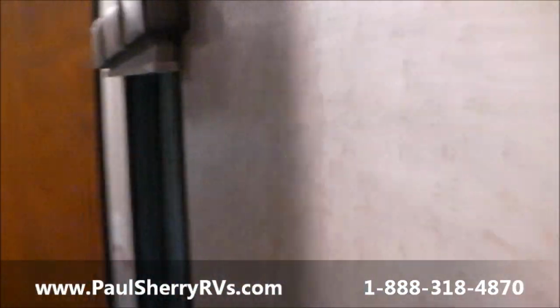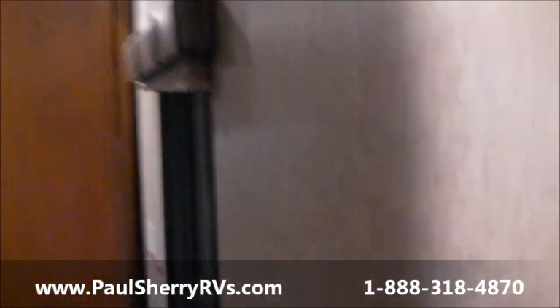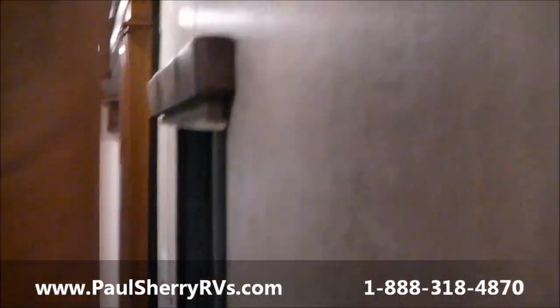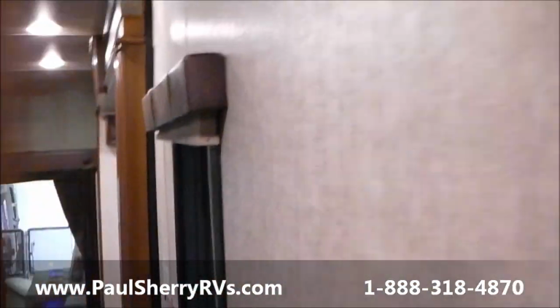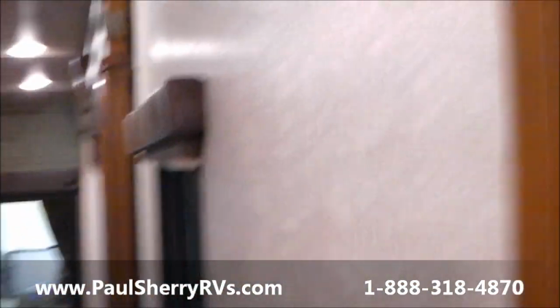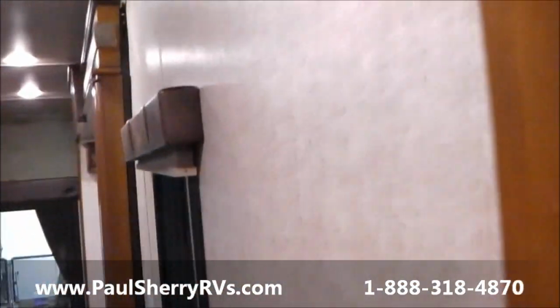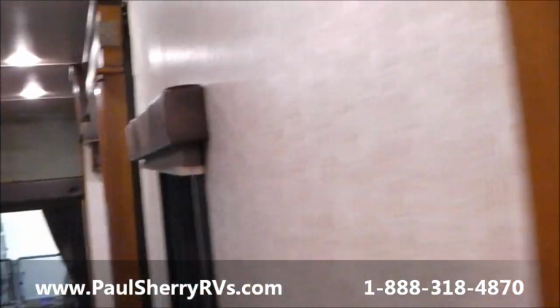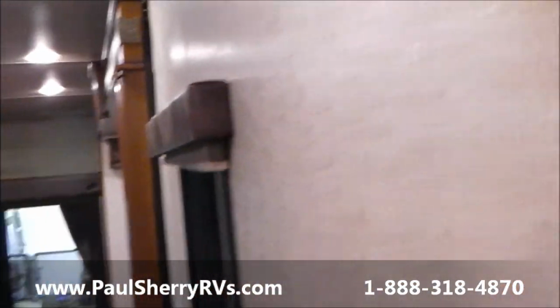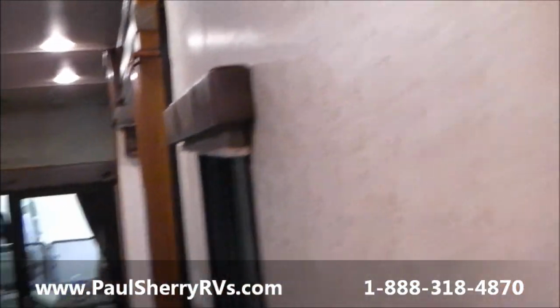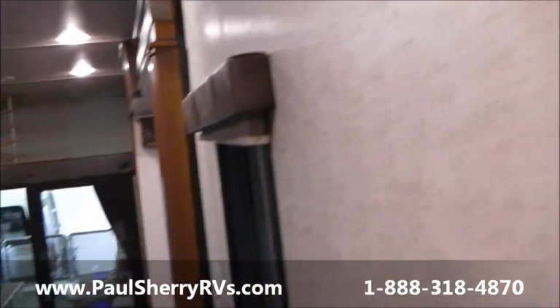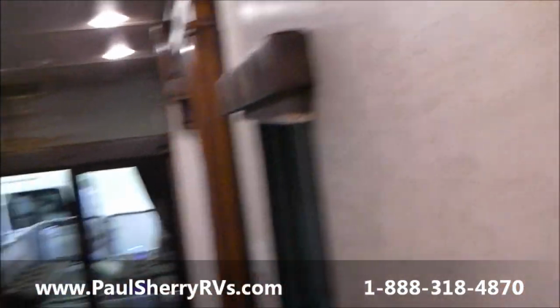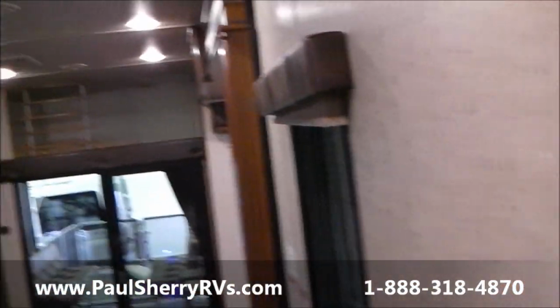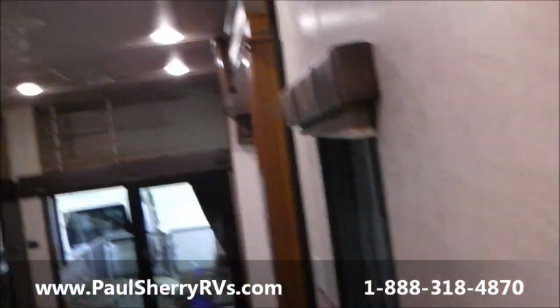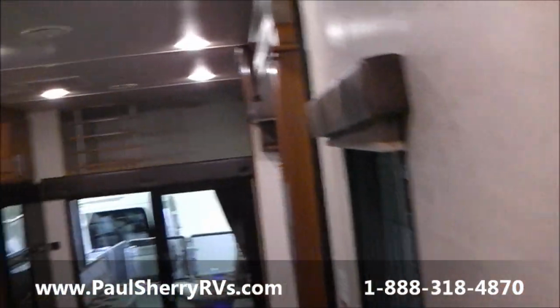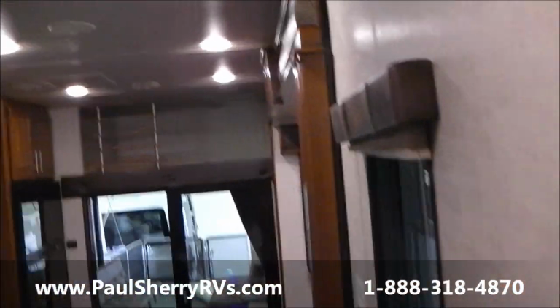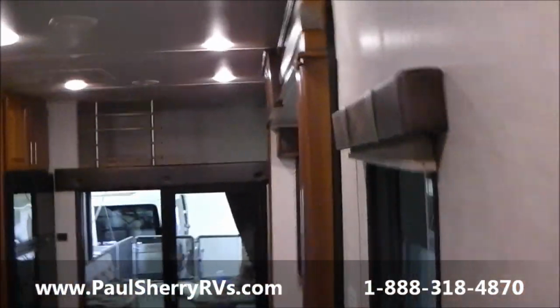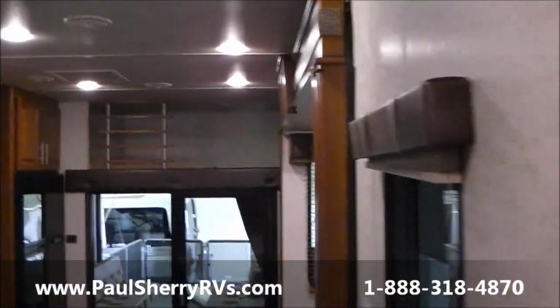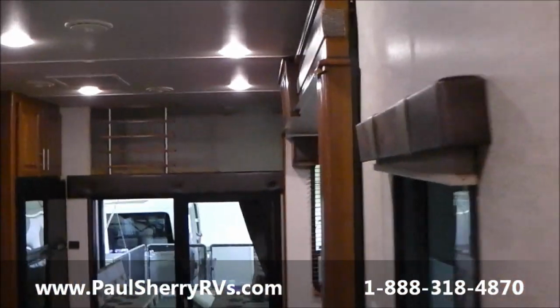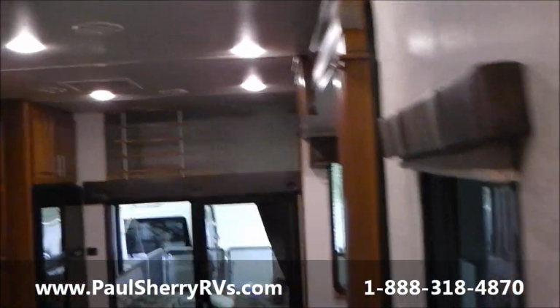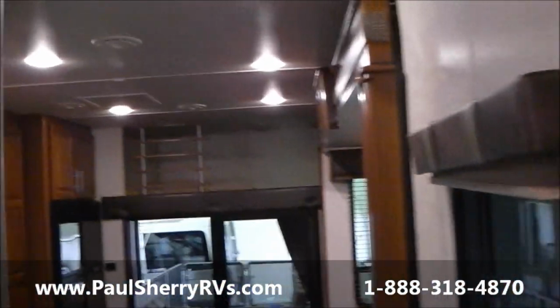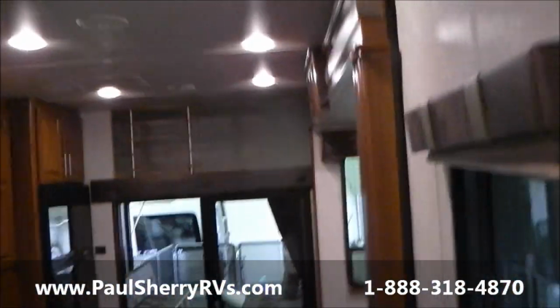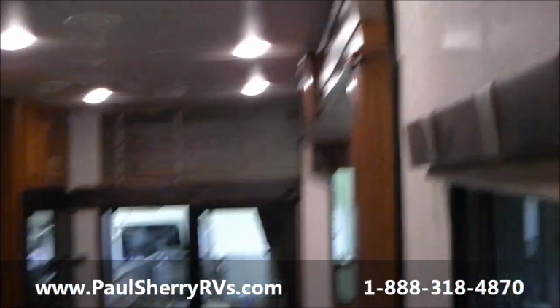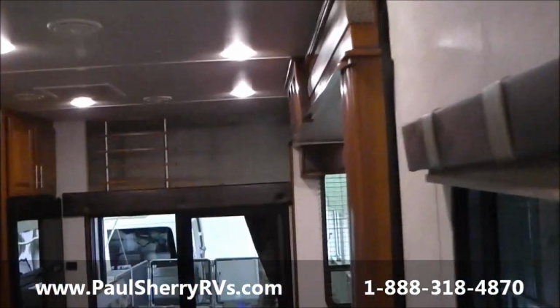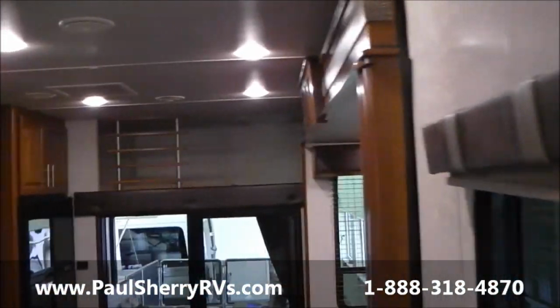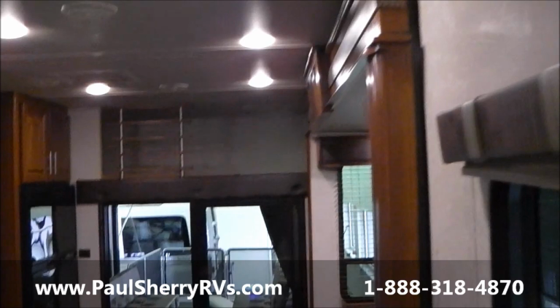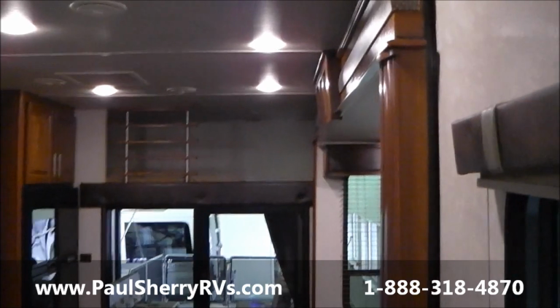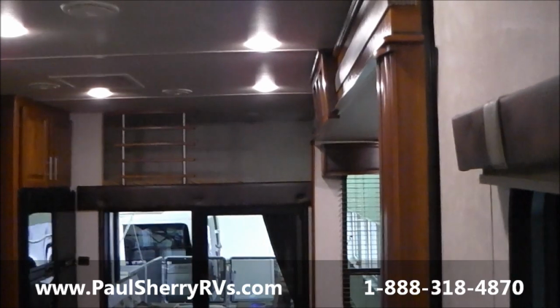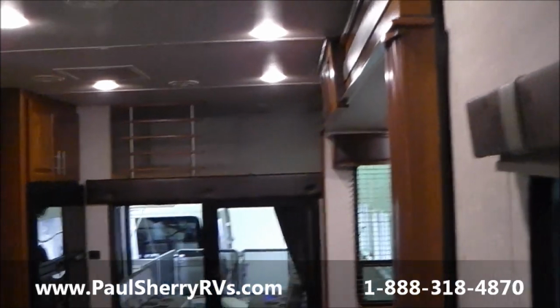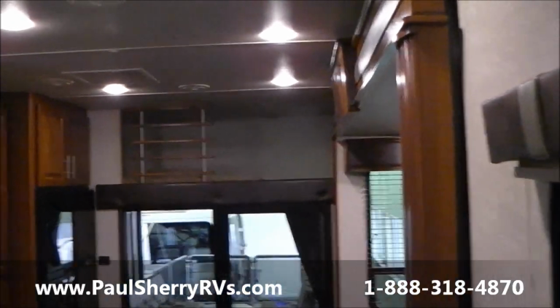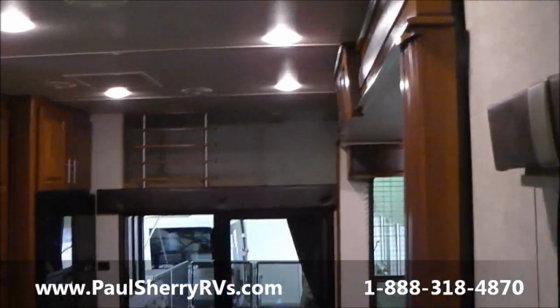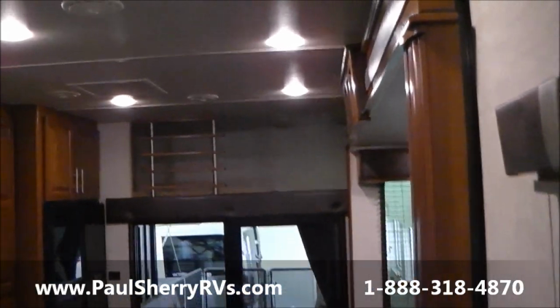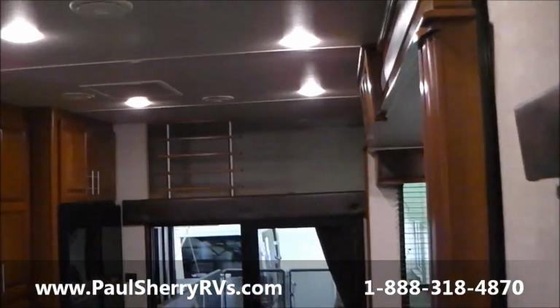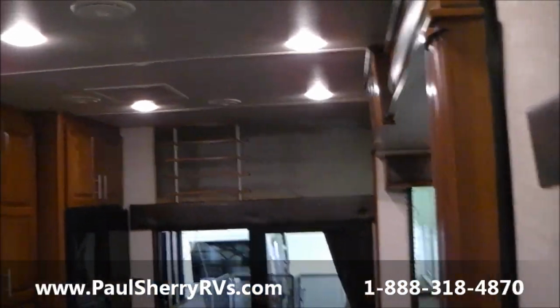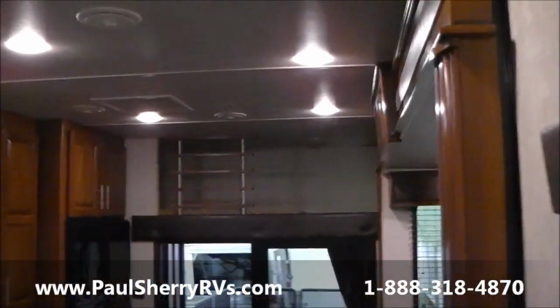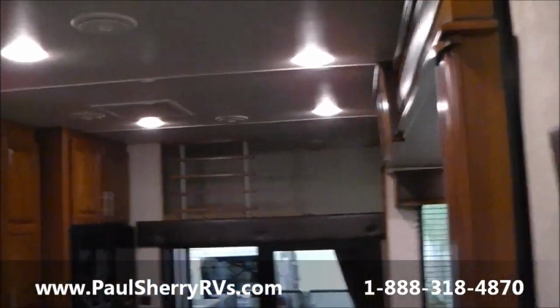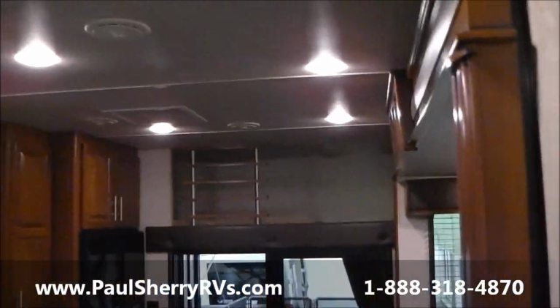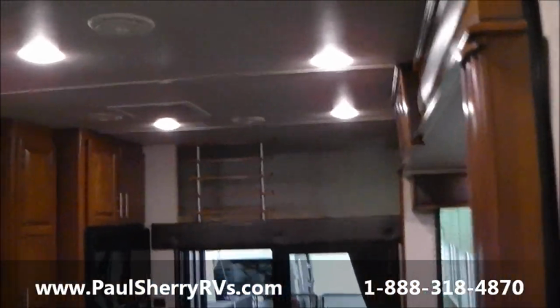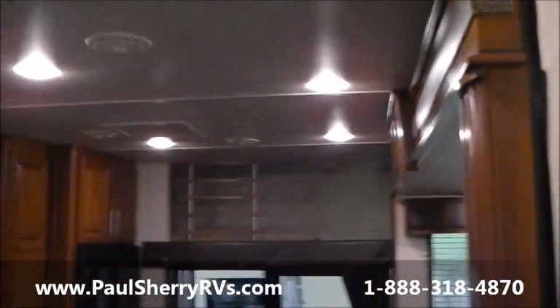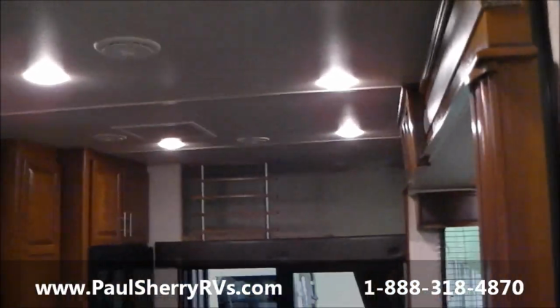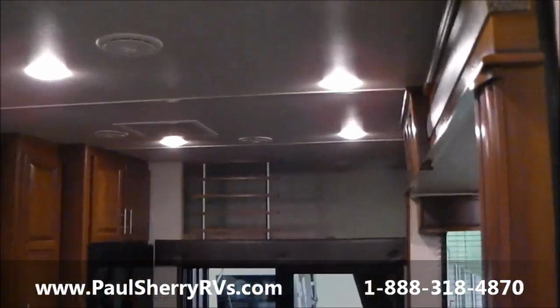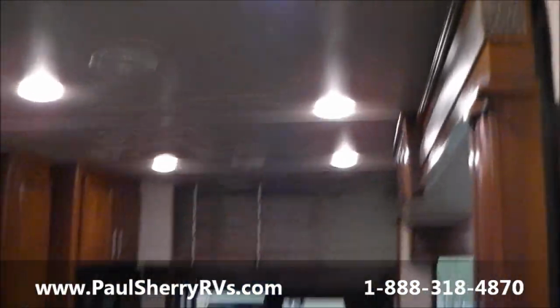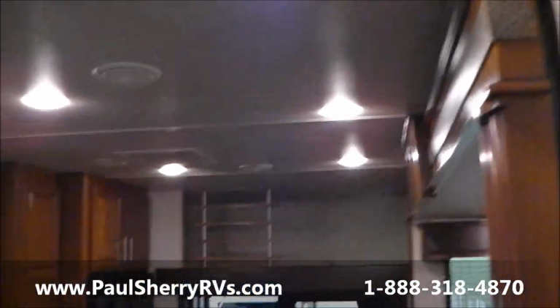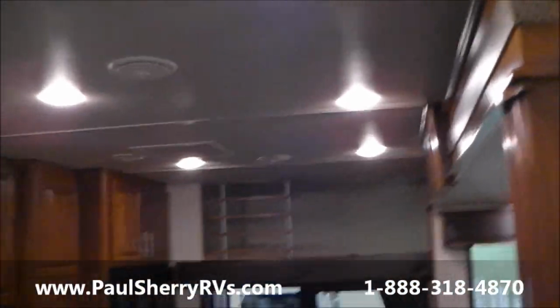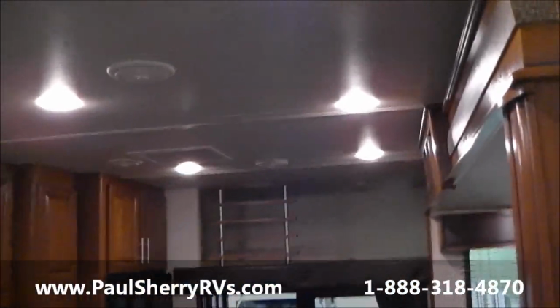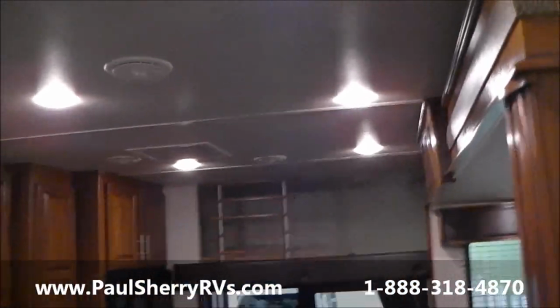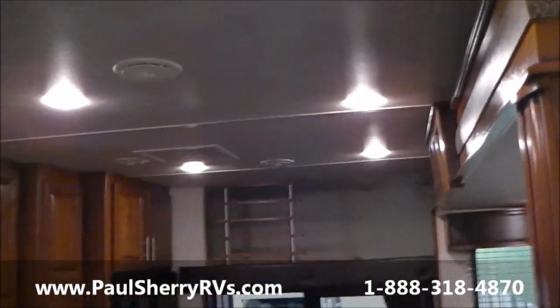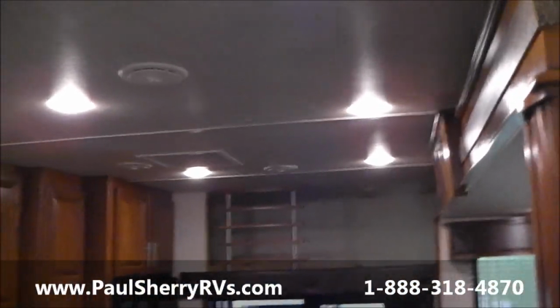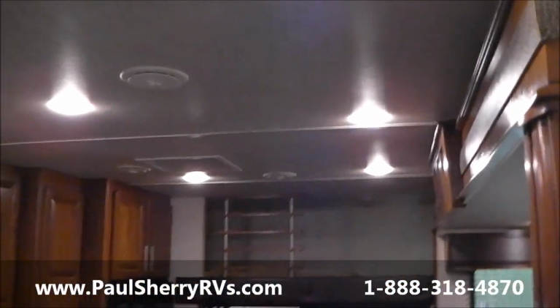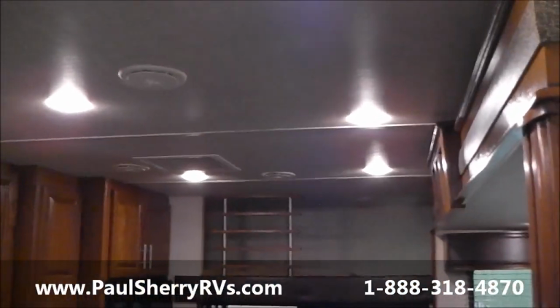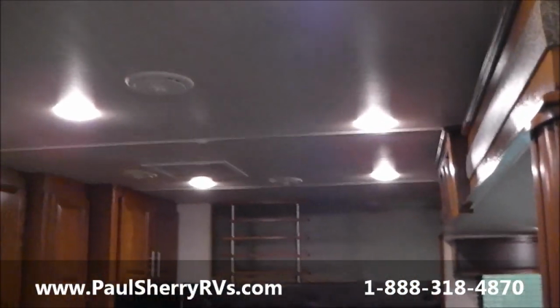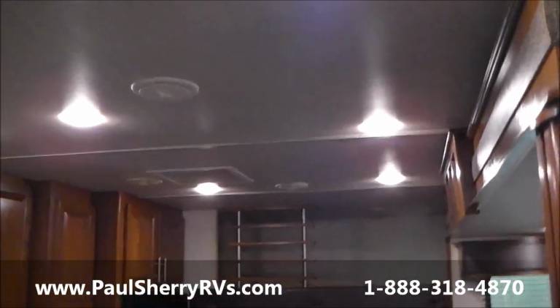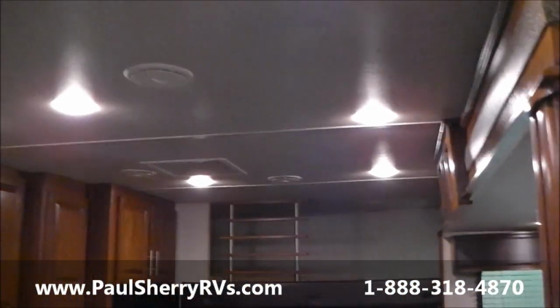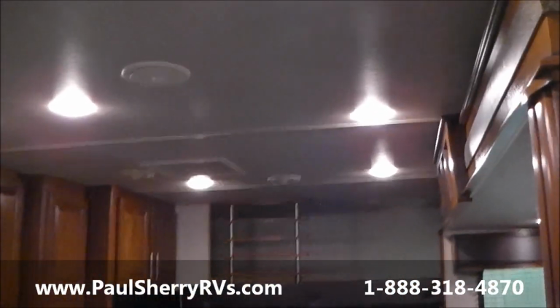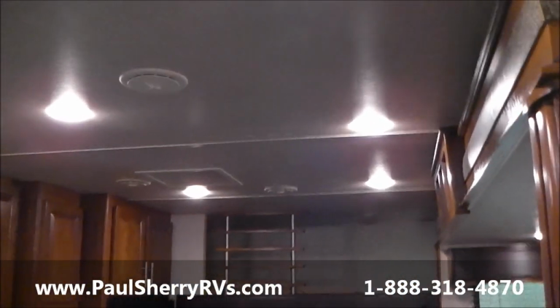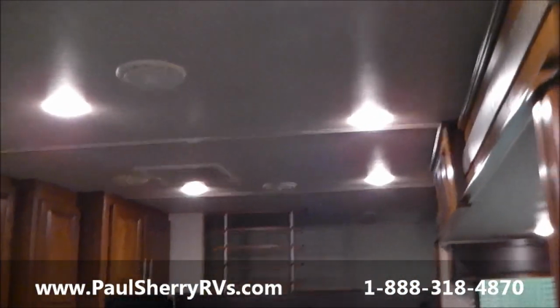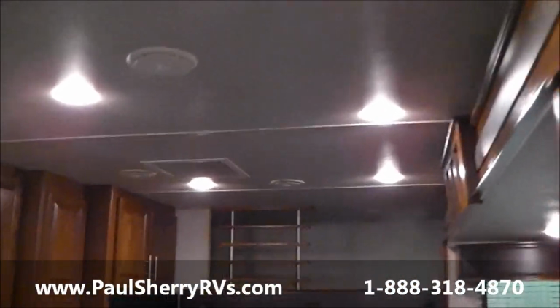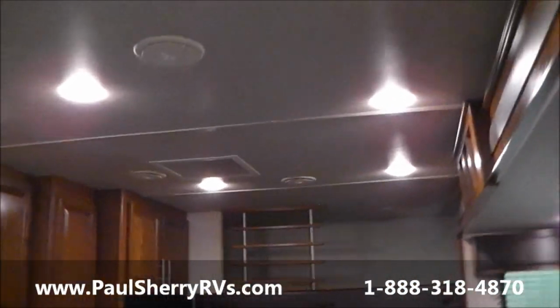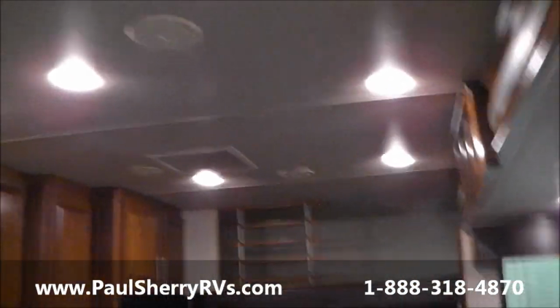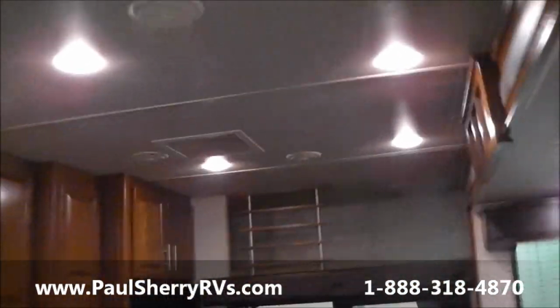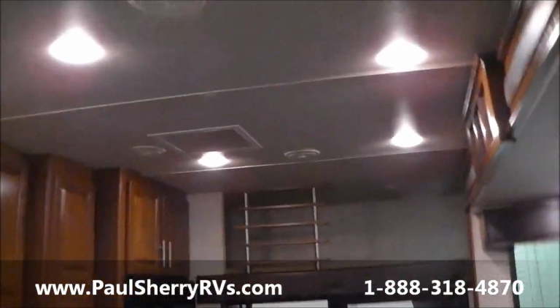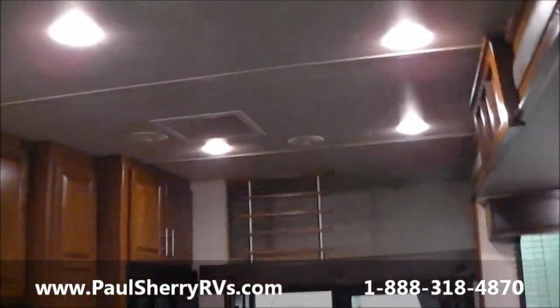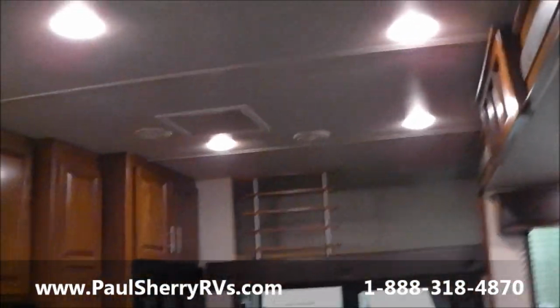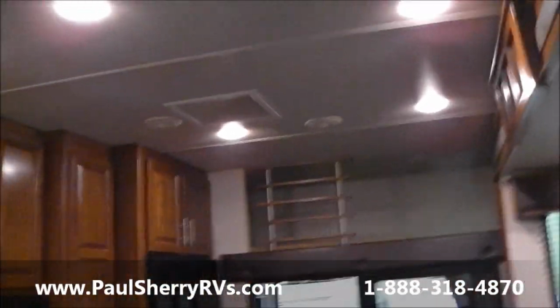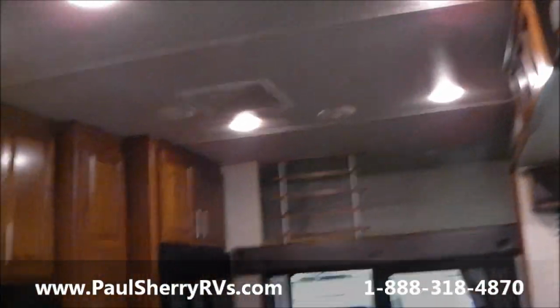There are so many features on this, it's hard to name them all. Come and see us today at Paul Sherry RVs in Piqua, Ohio.